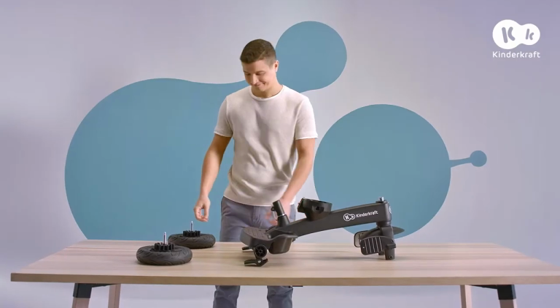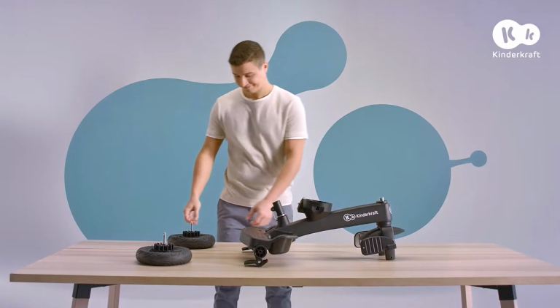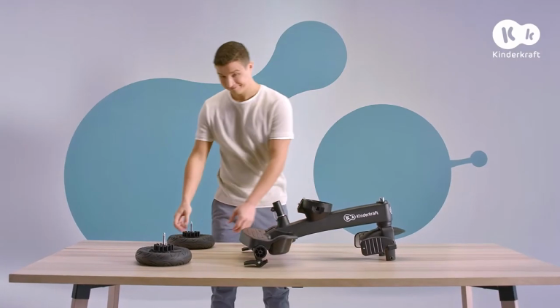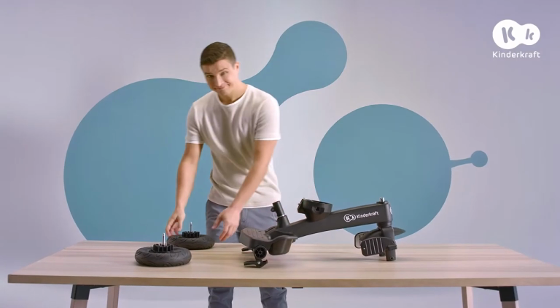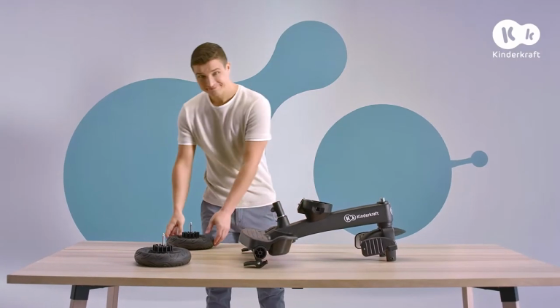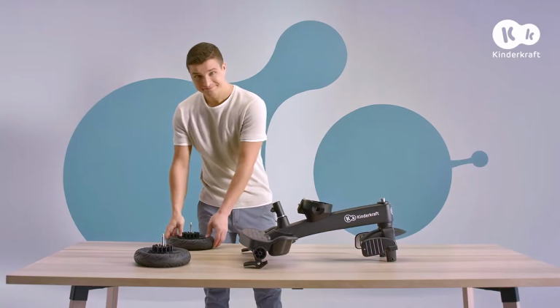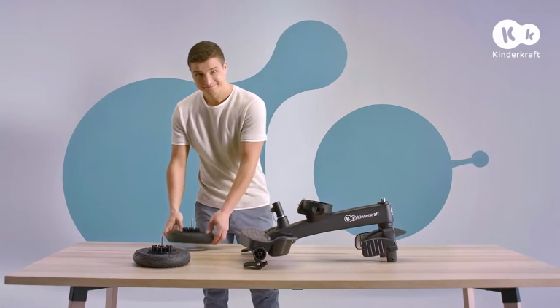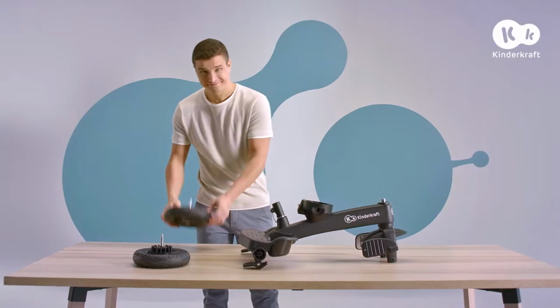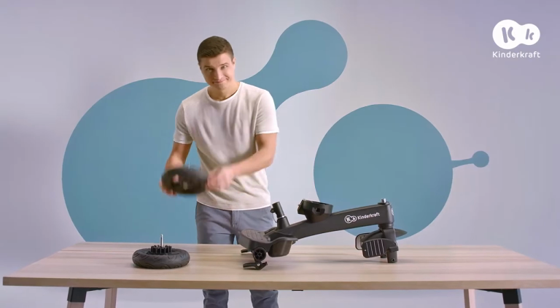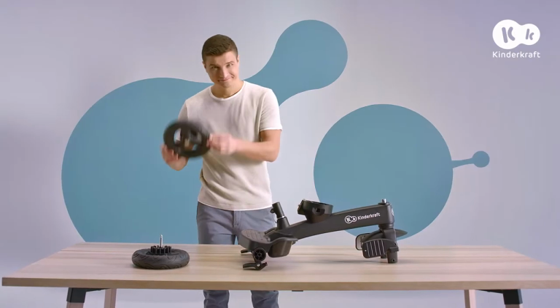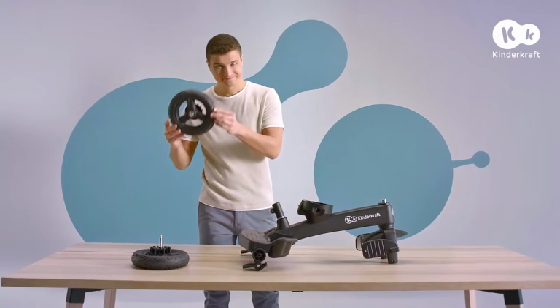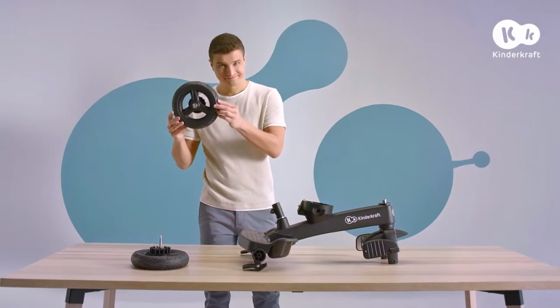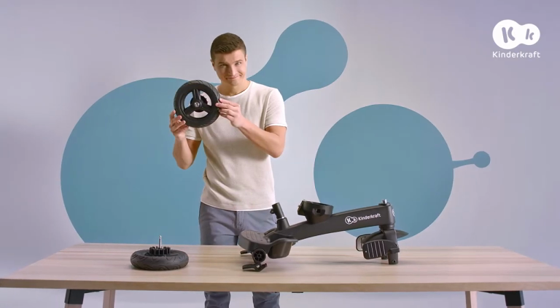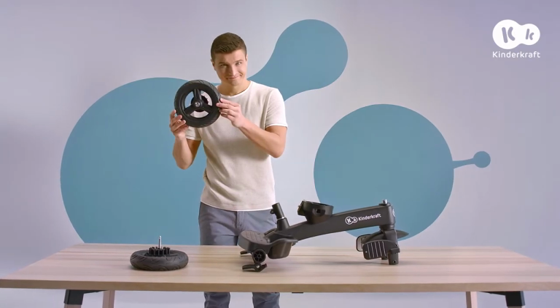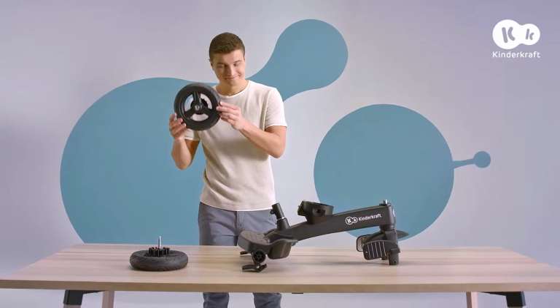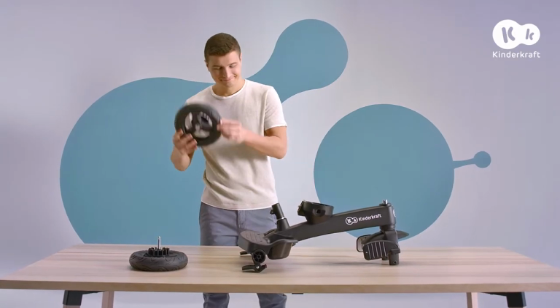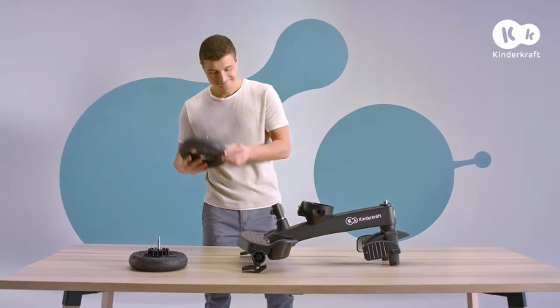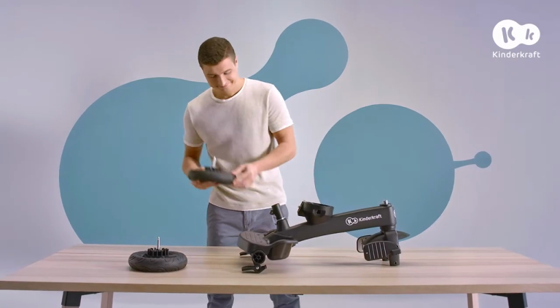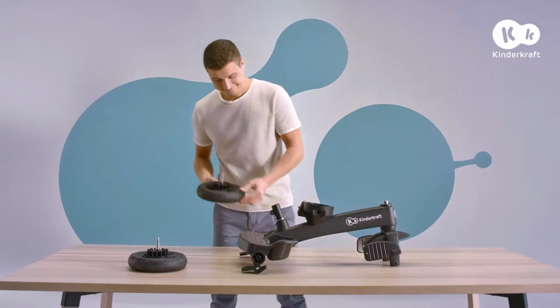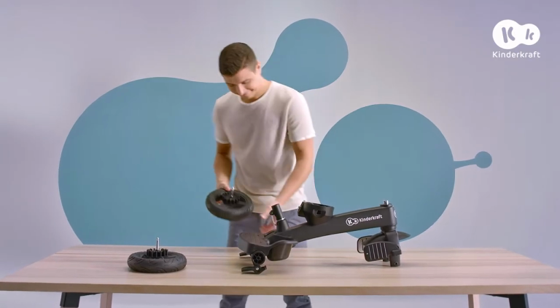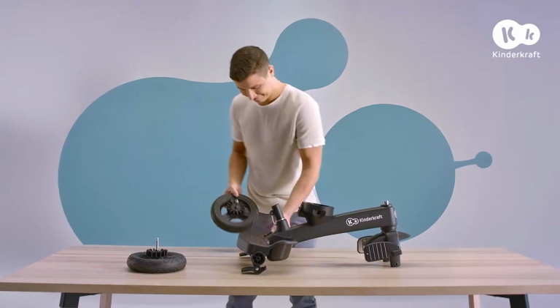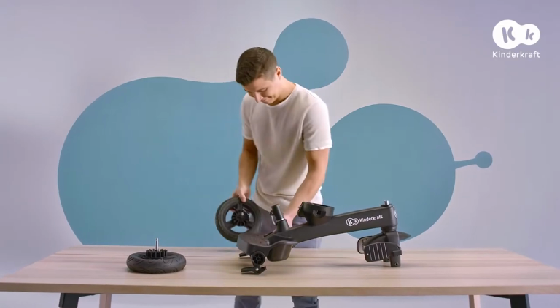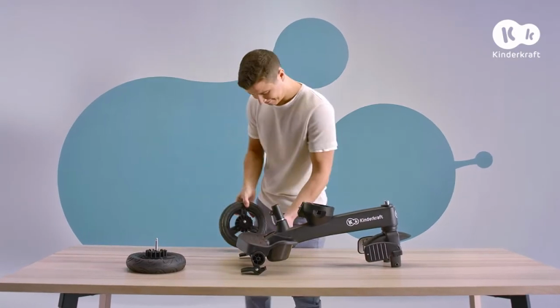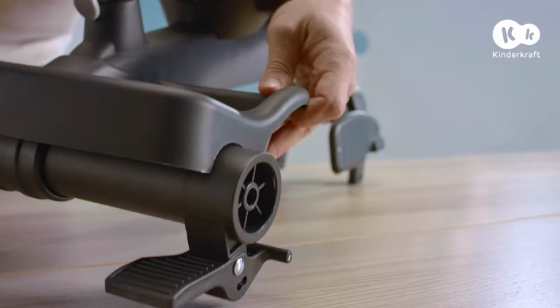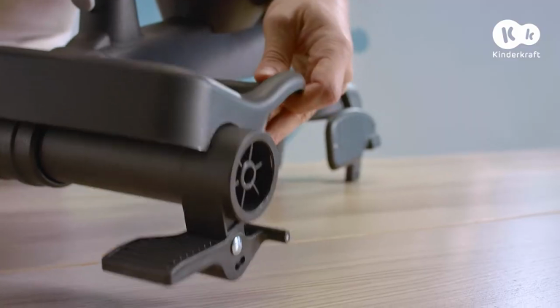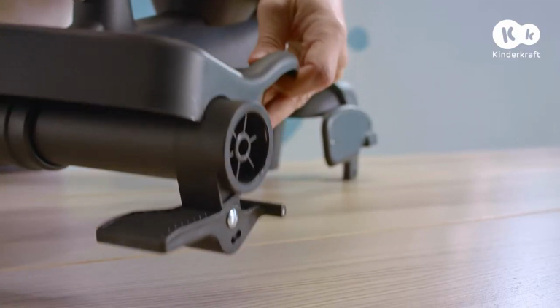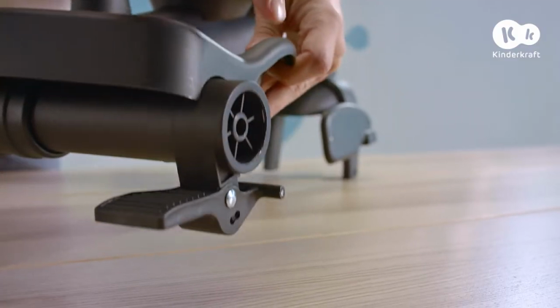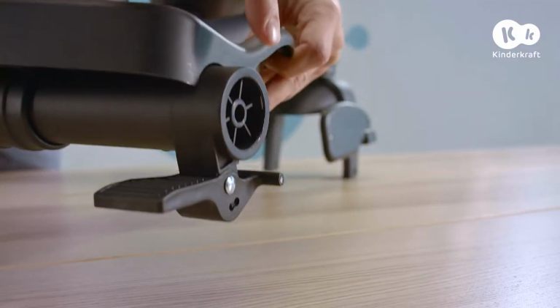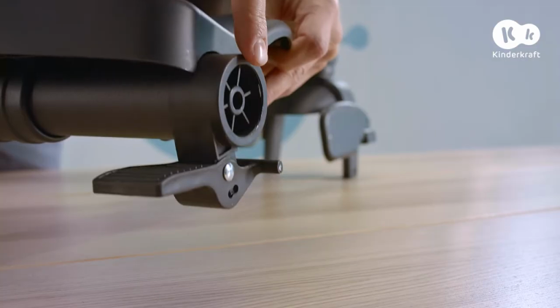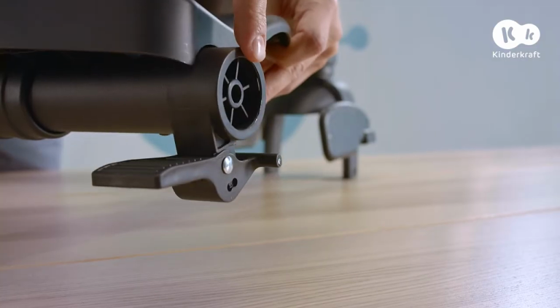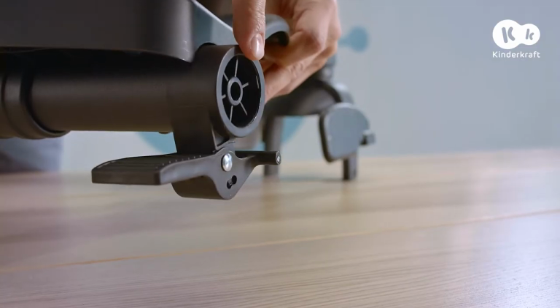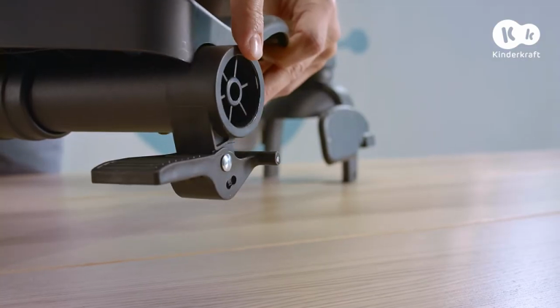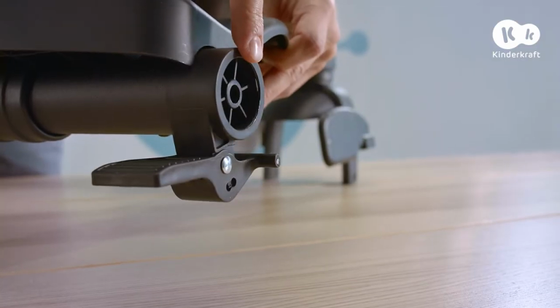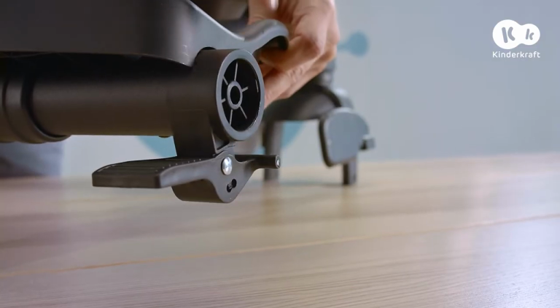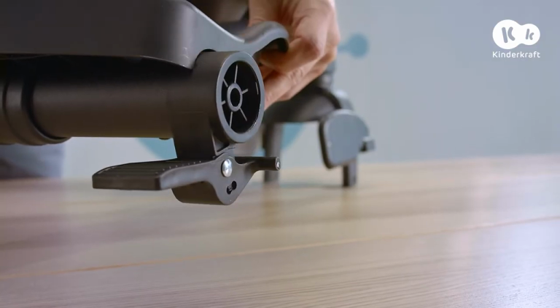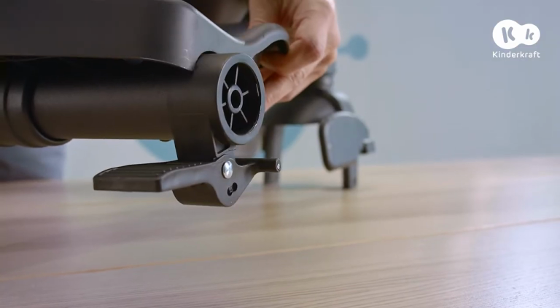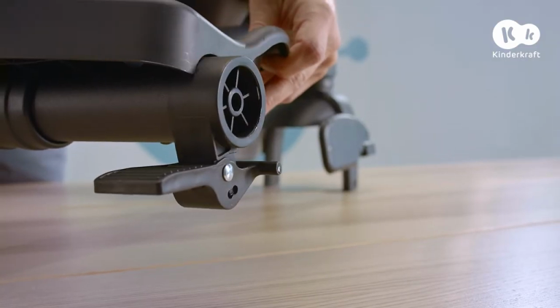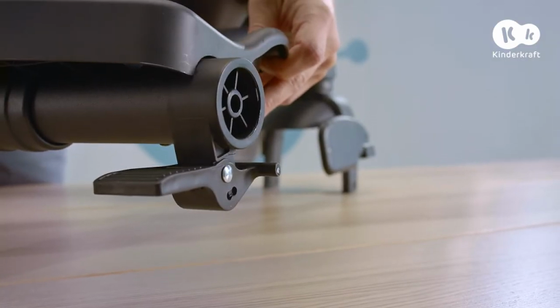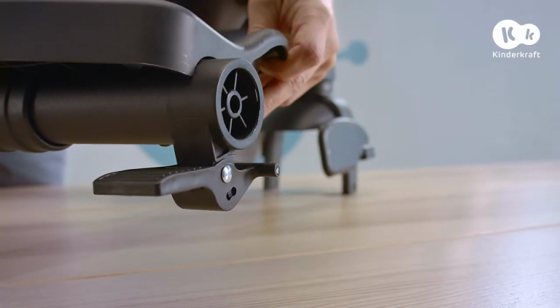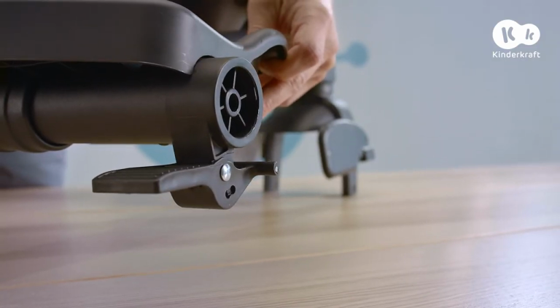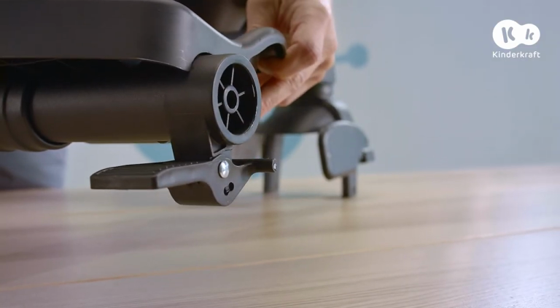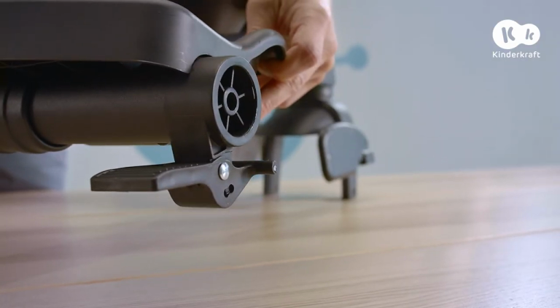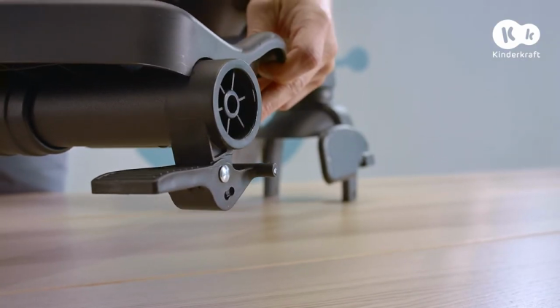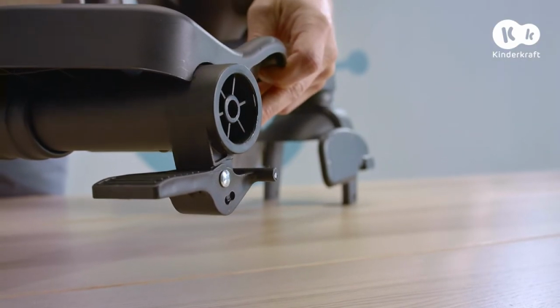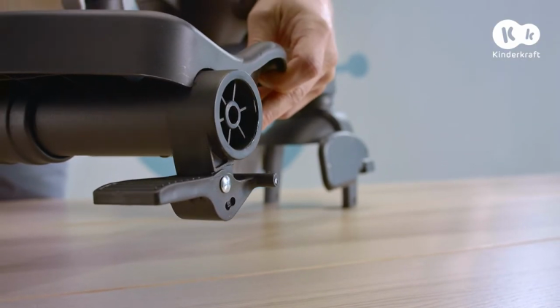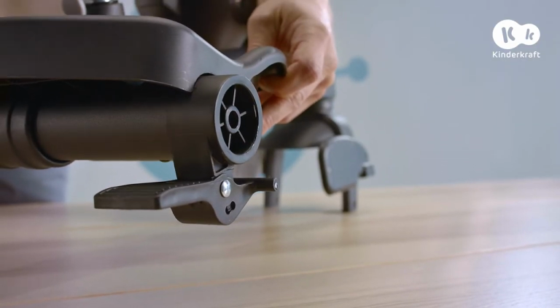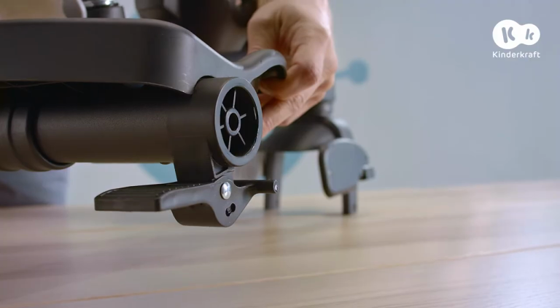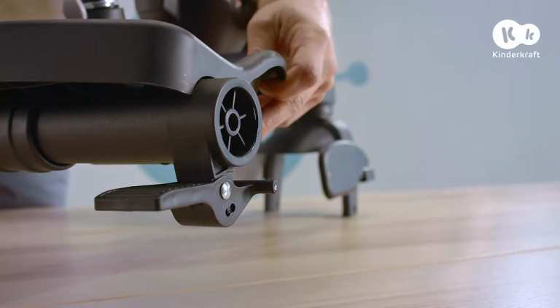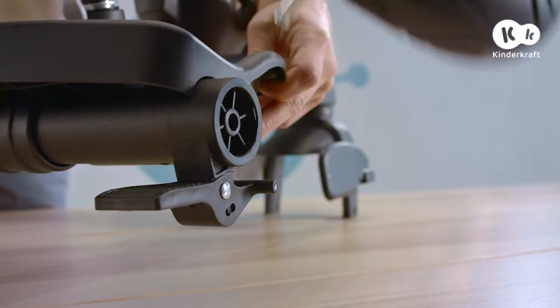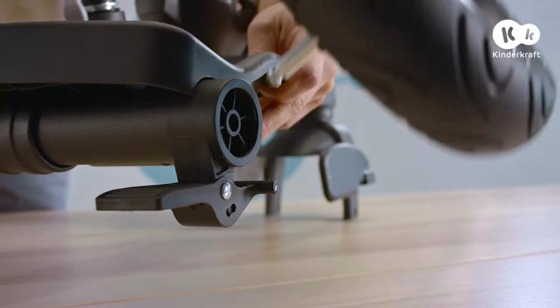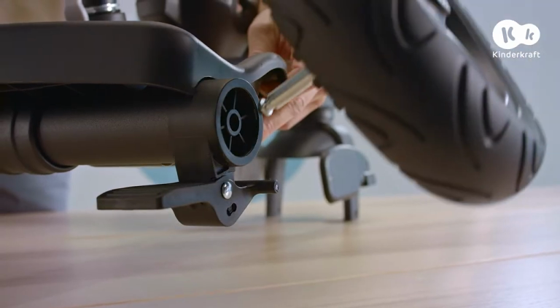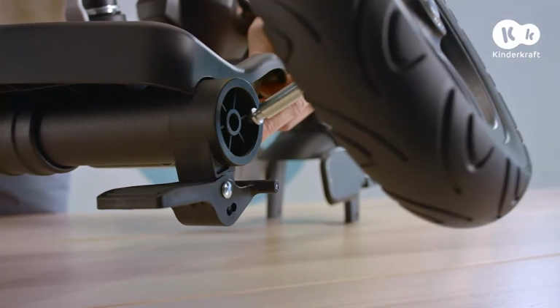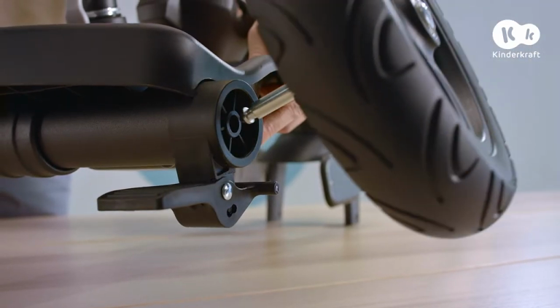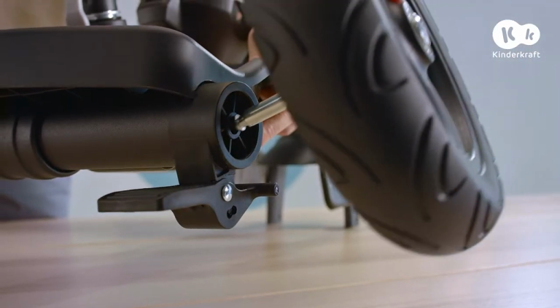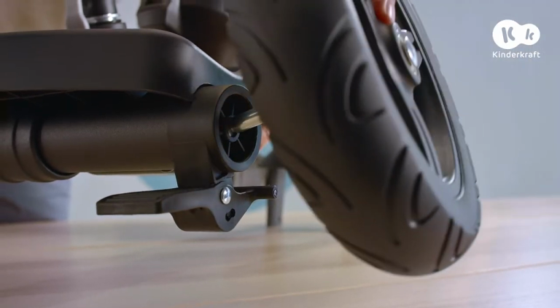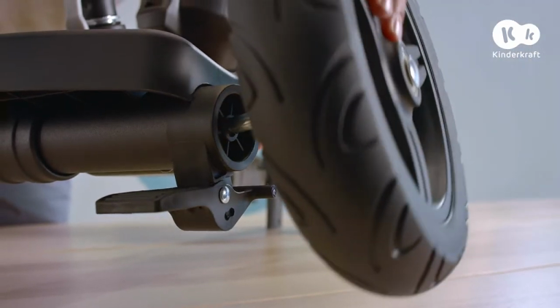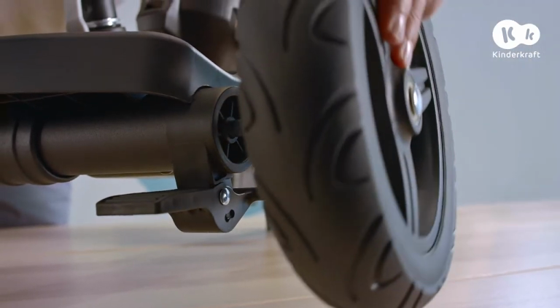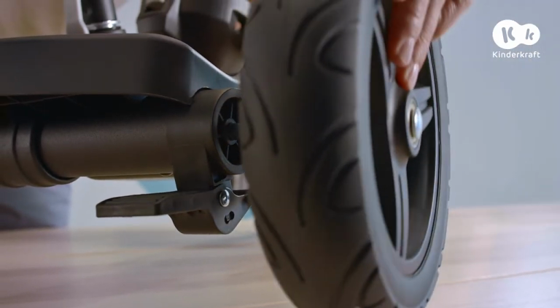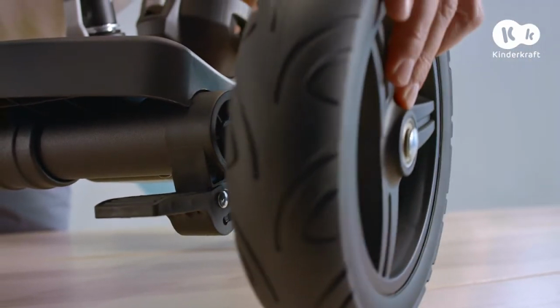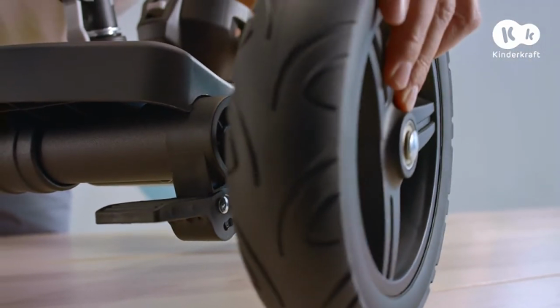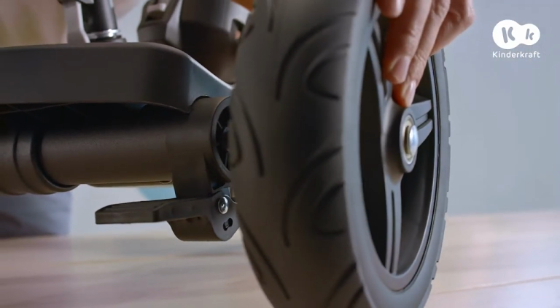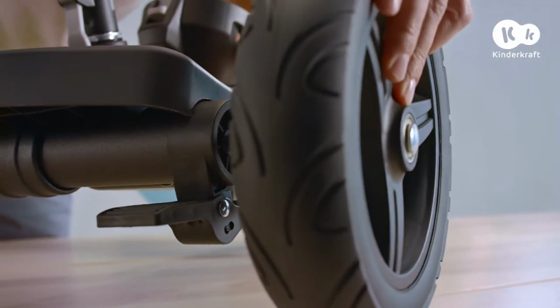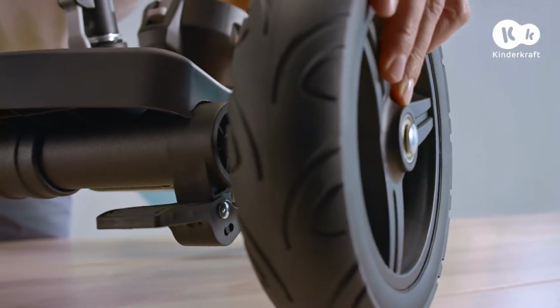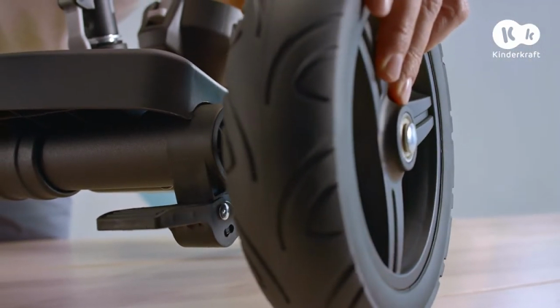Start the assembly of the bike by connecting the frame to the rear wheels. Simply slide them on both sides until you hear a click.